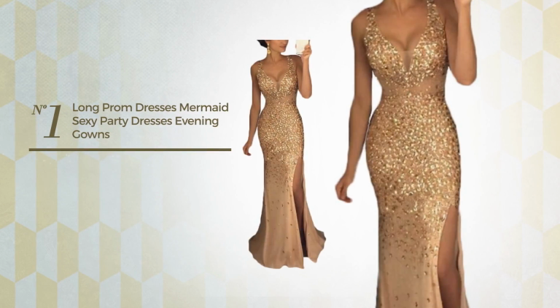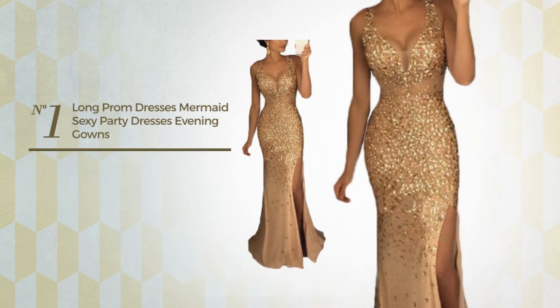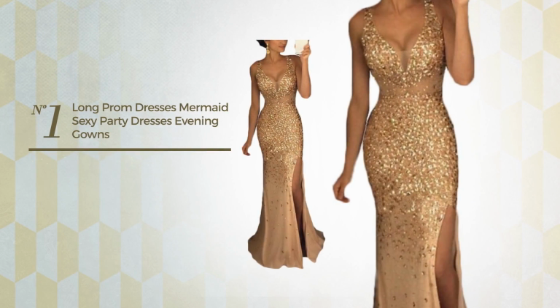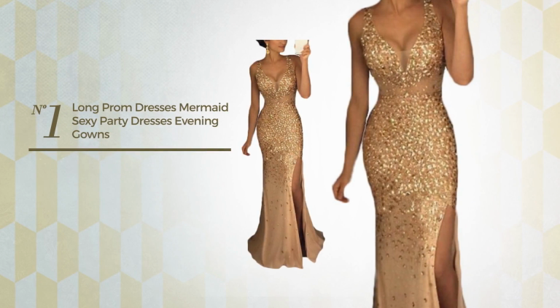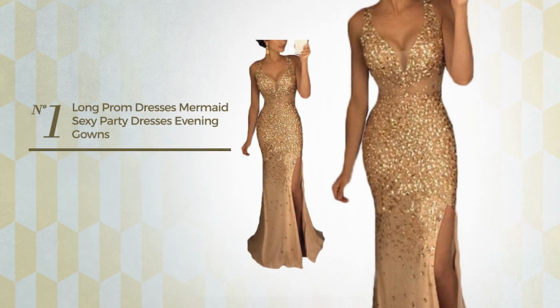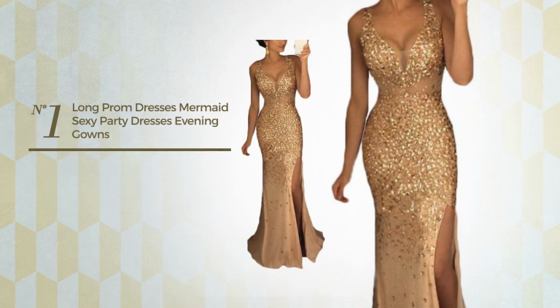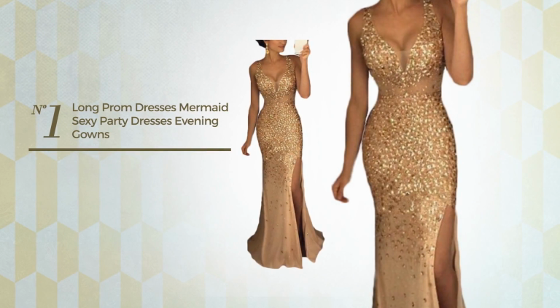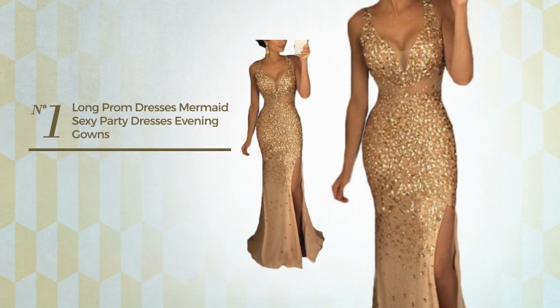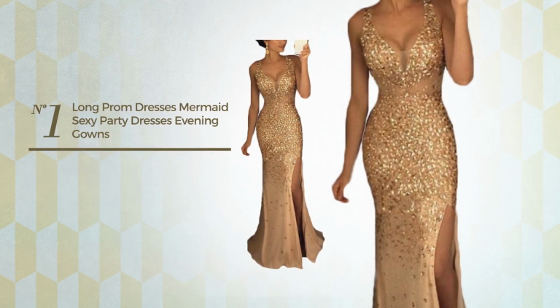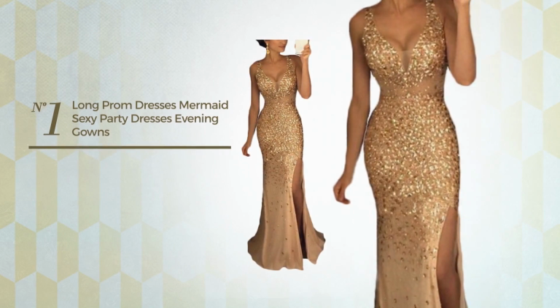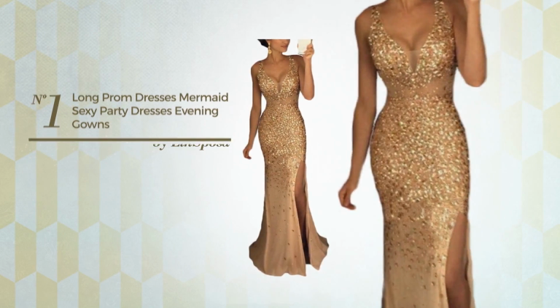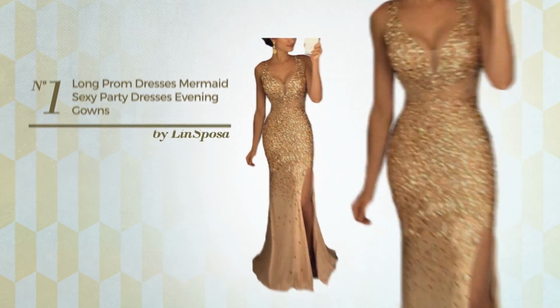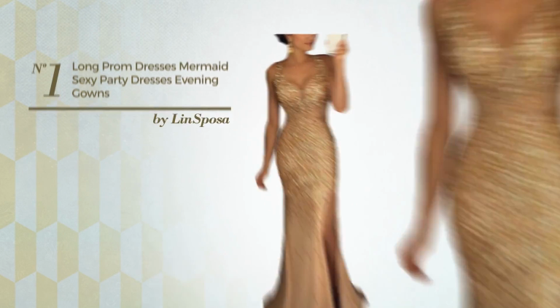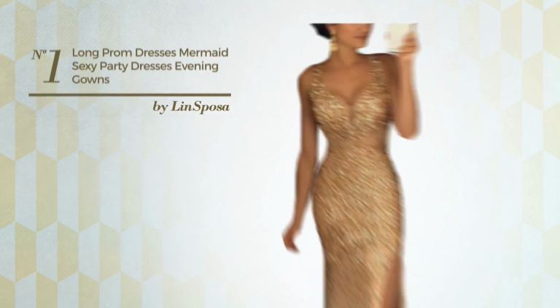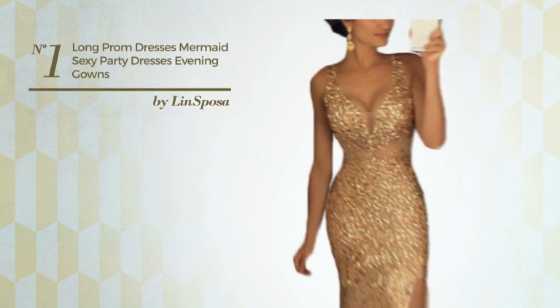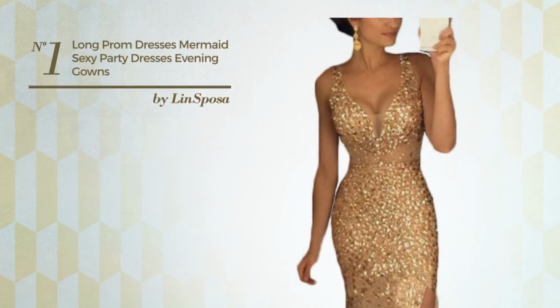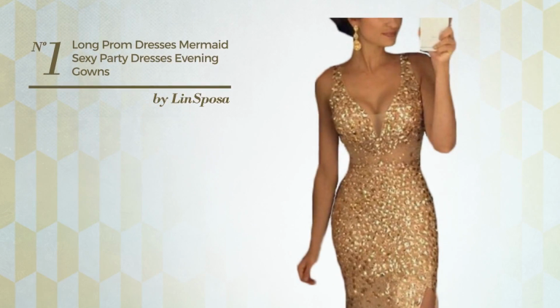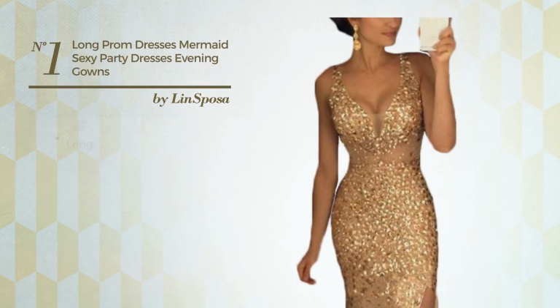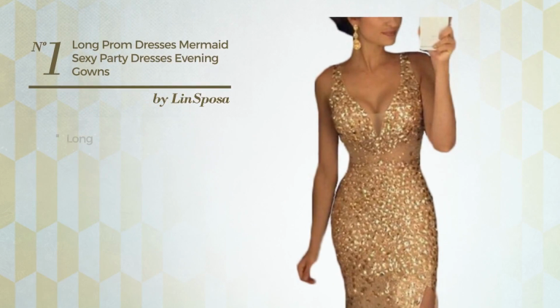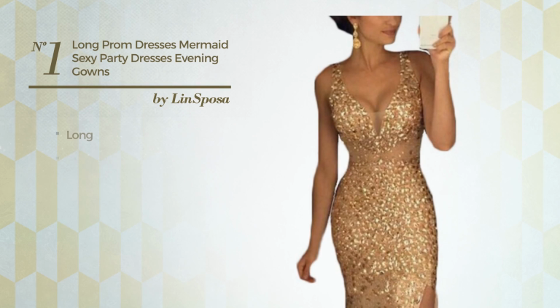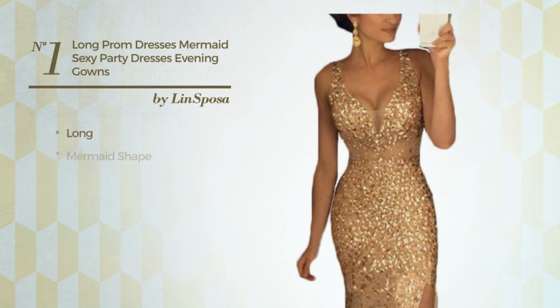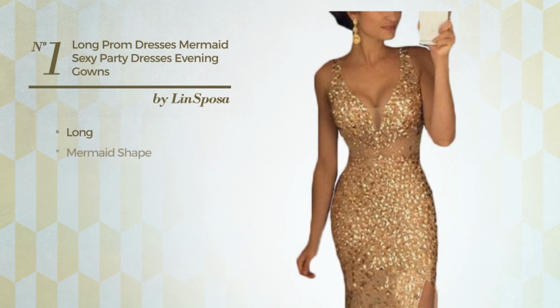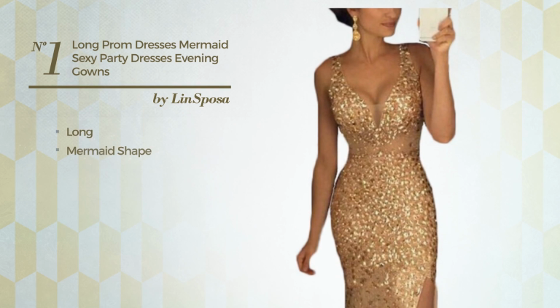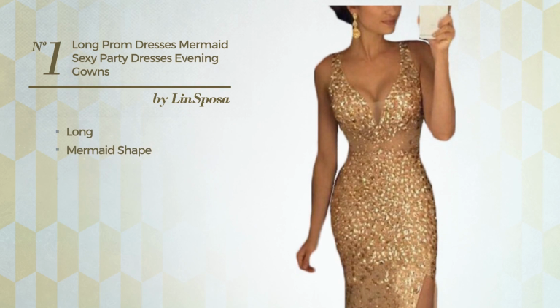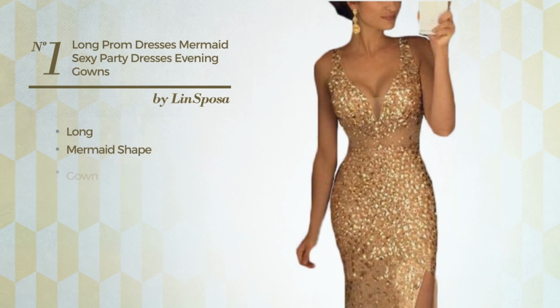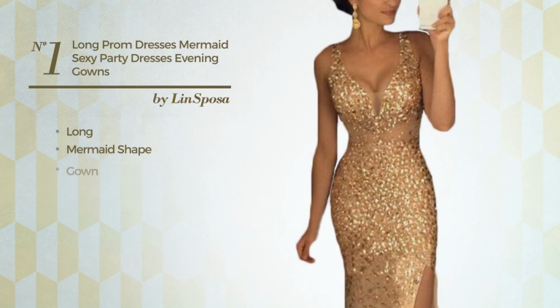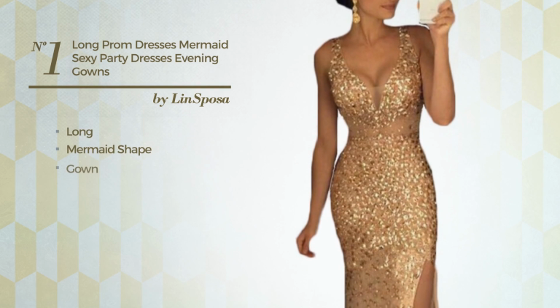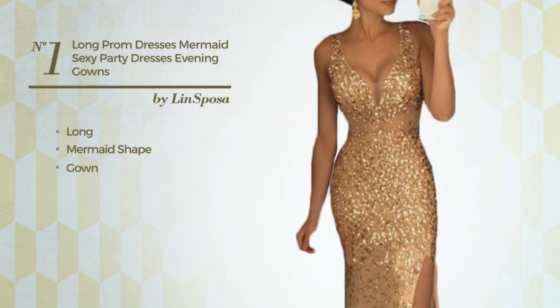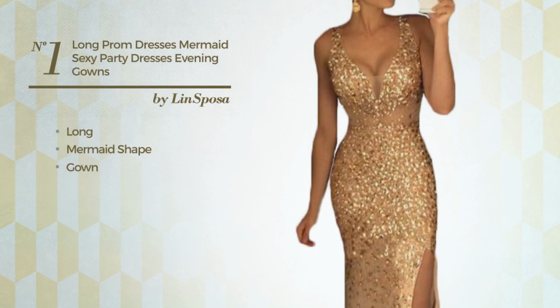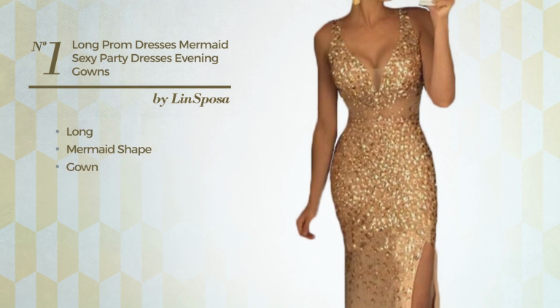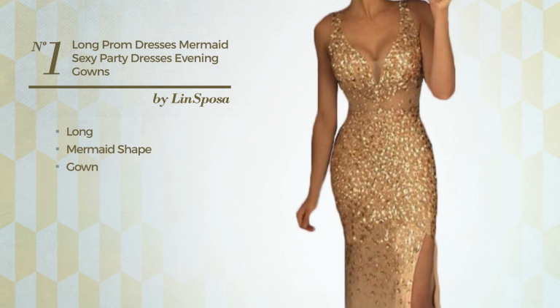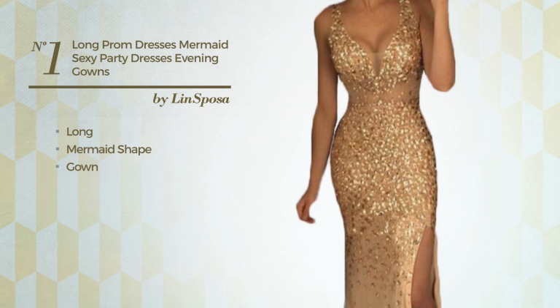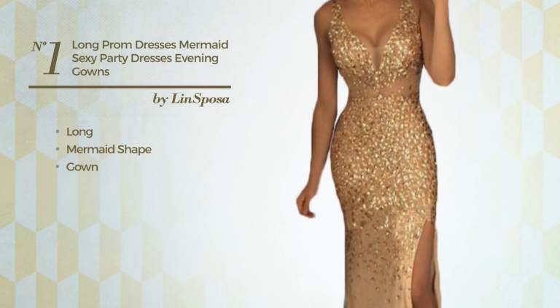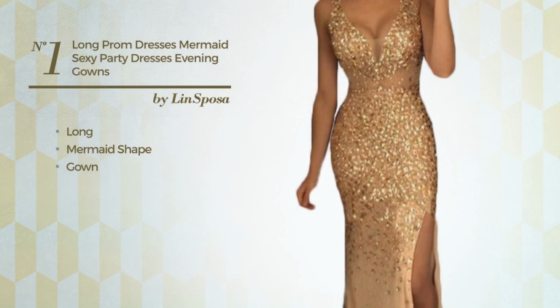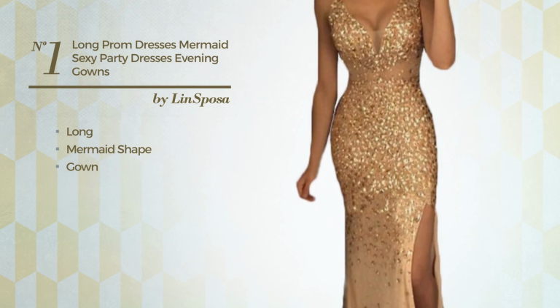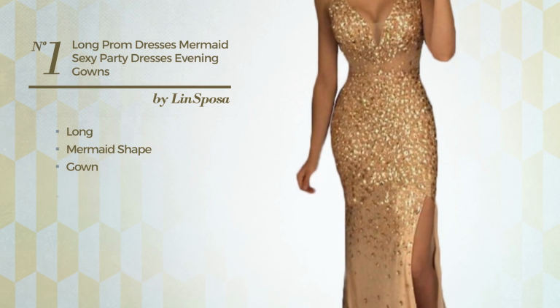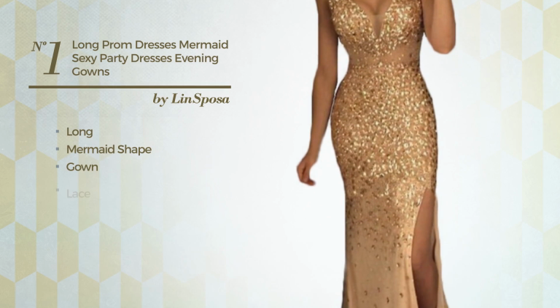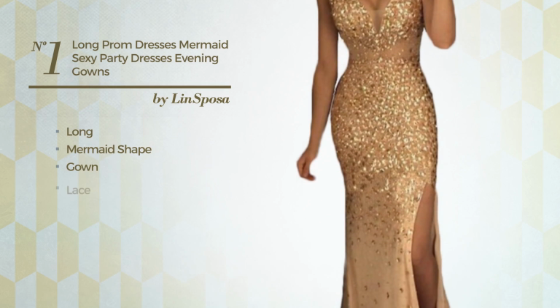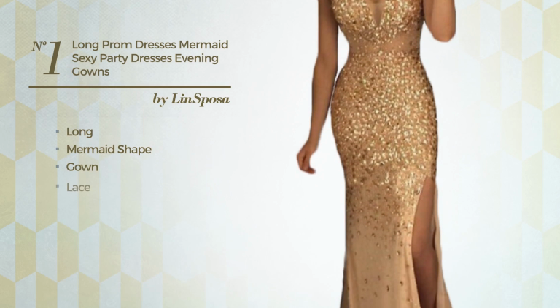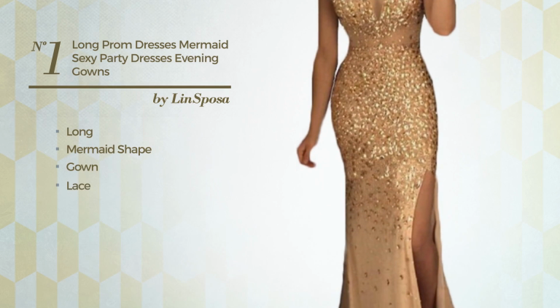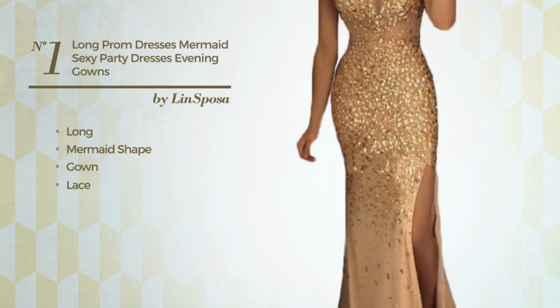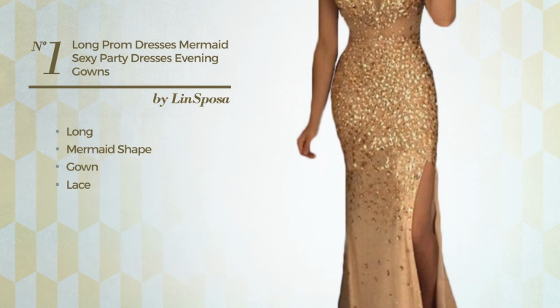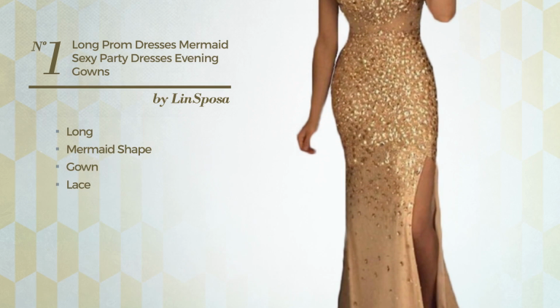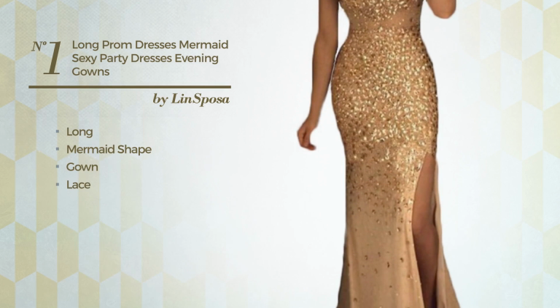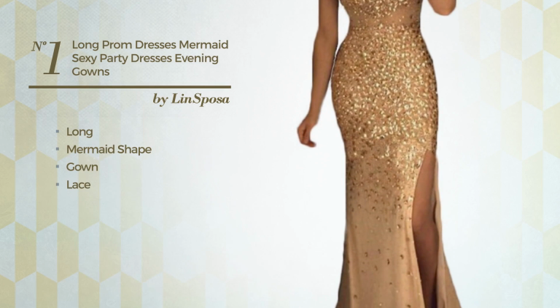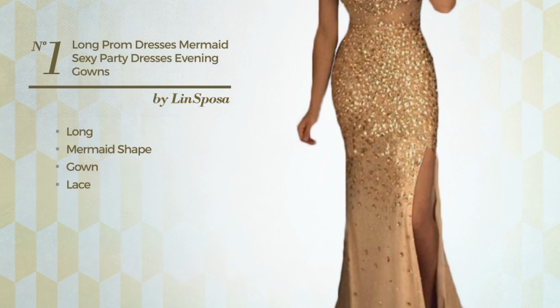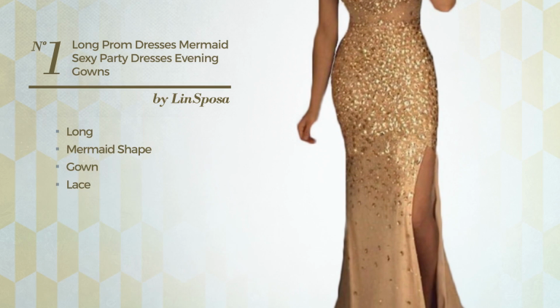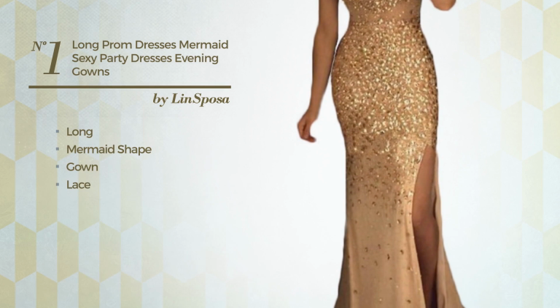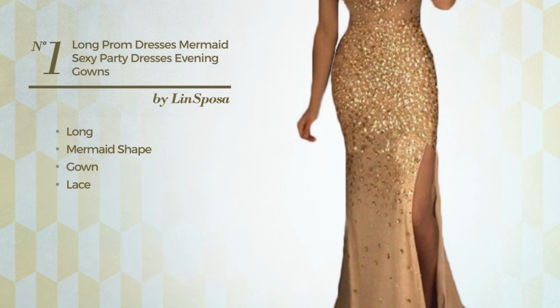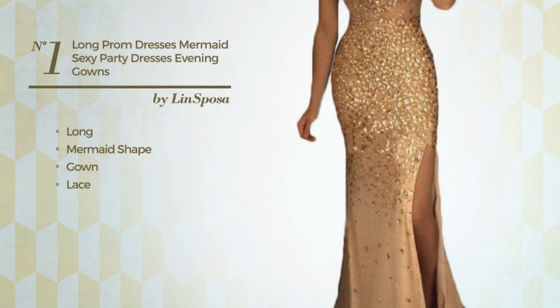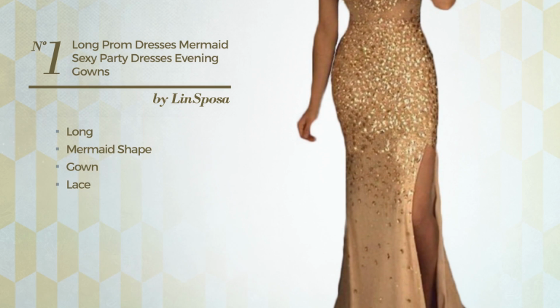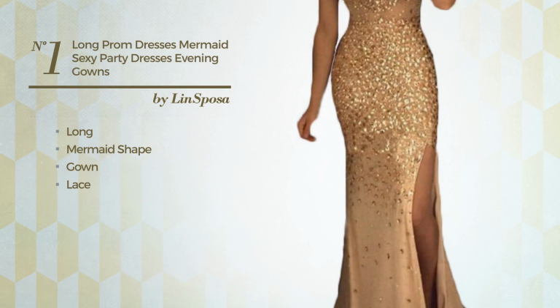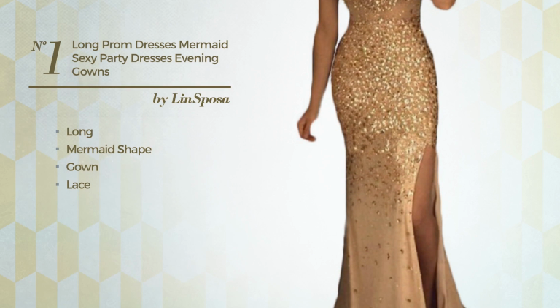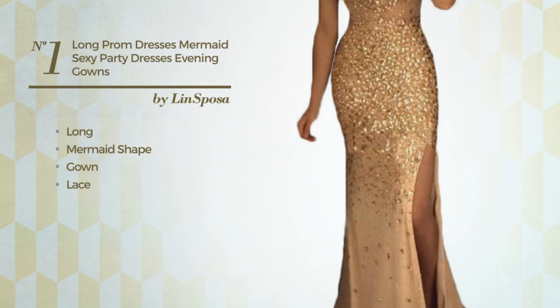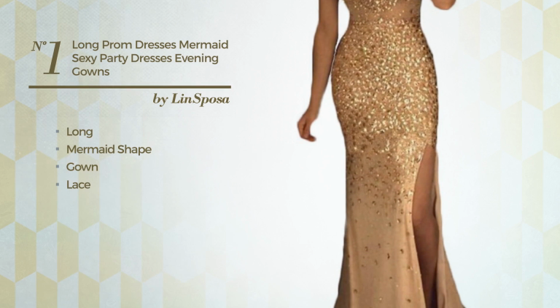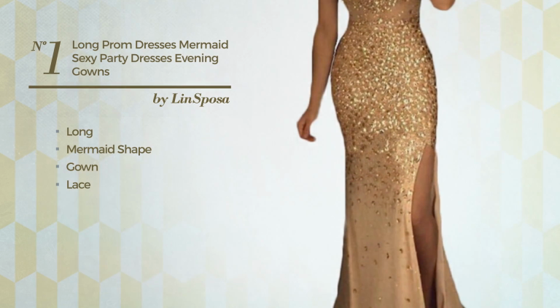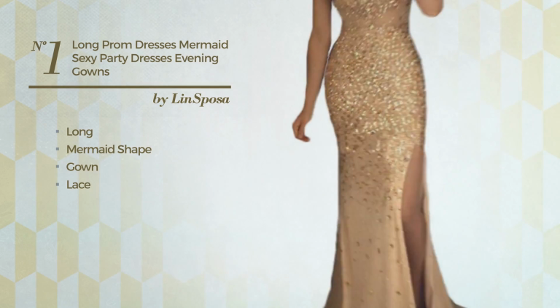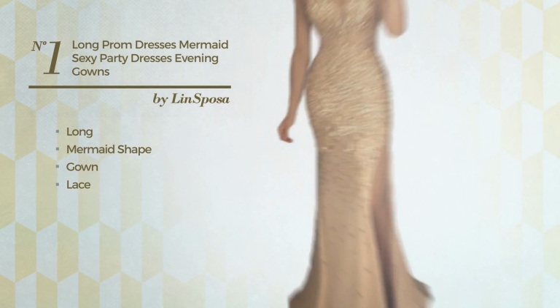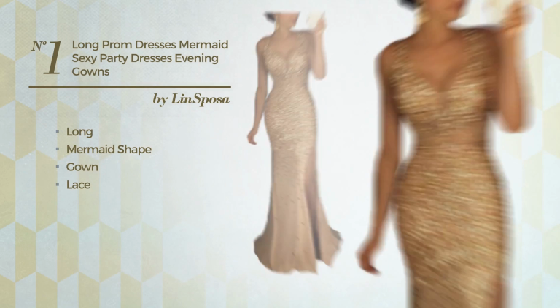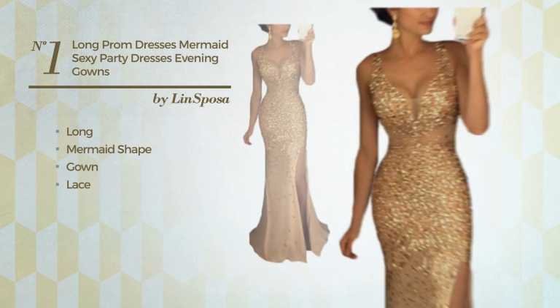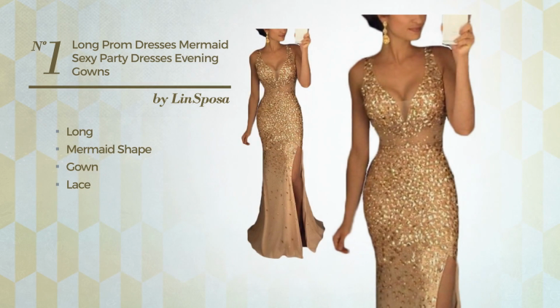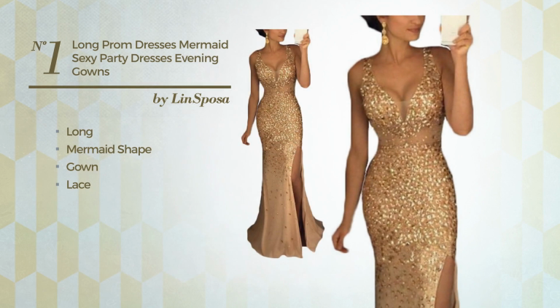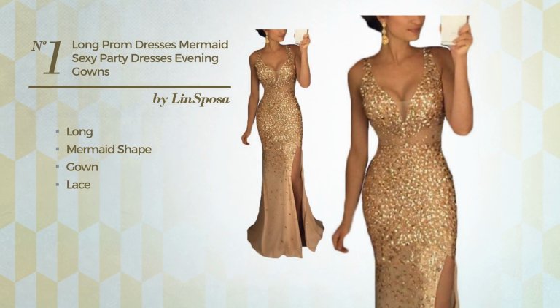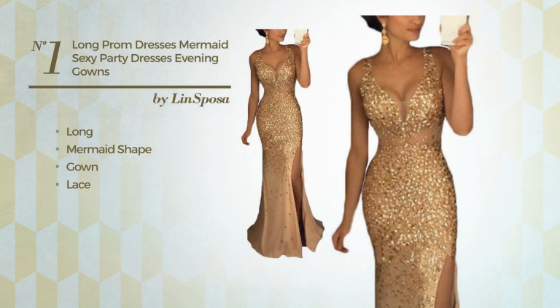Number 1: A sexy long mermaid gown finished with lace. Available exclusively in this color.